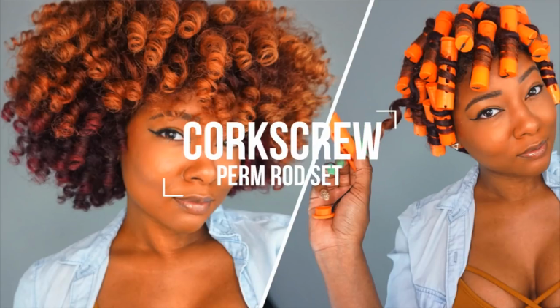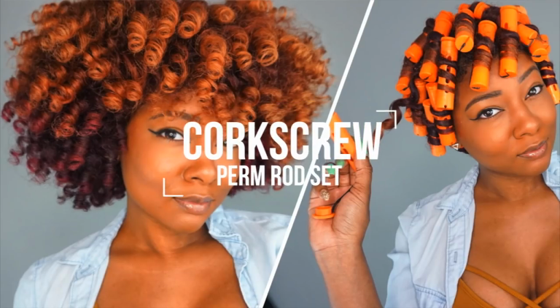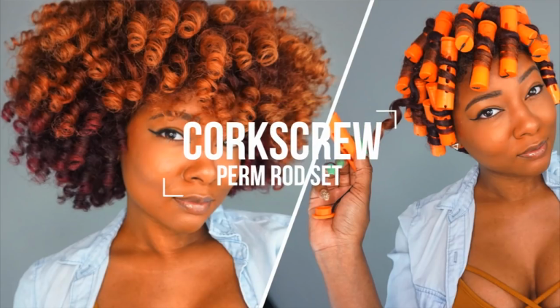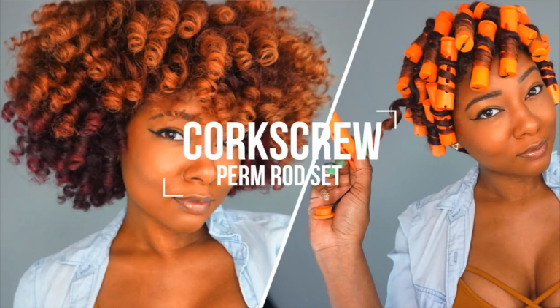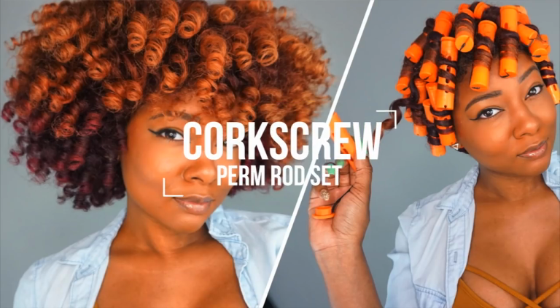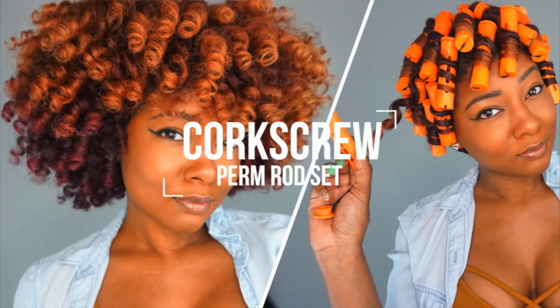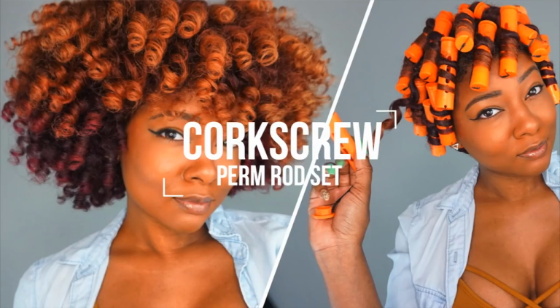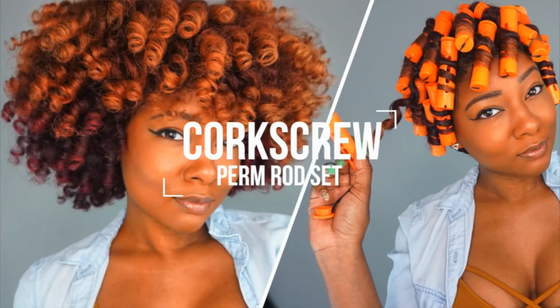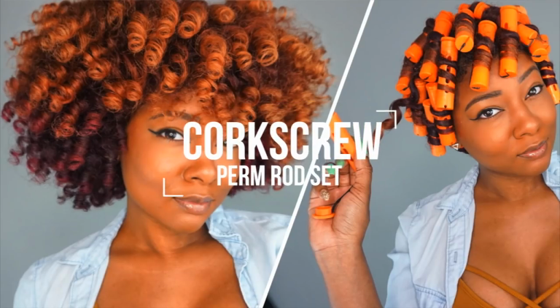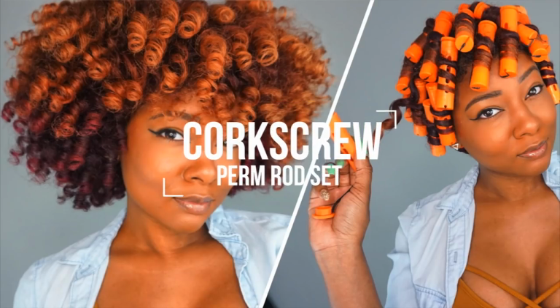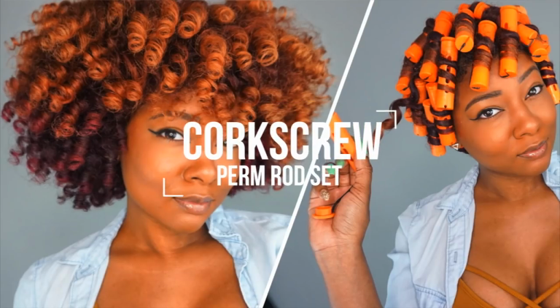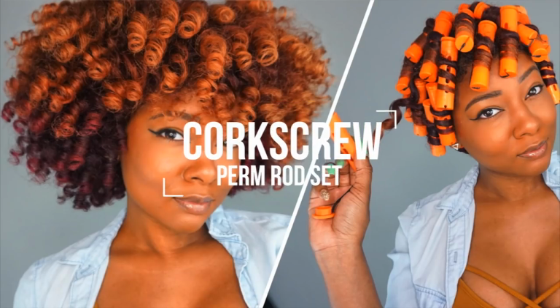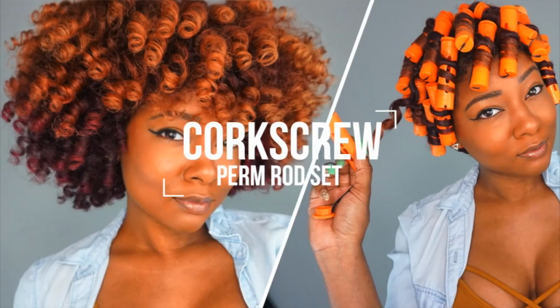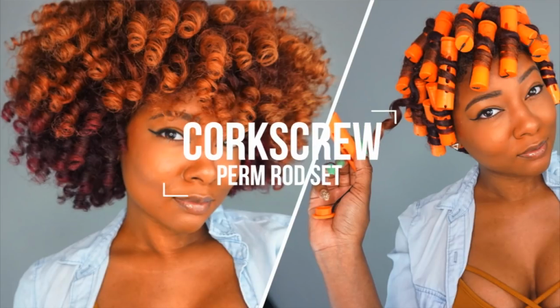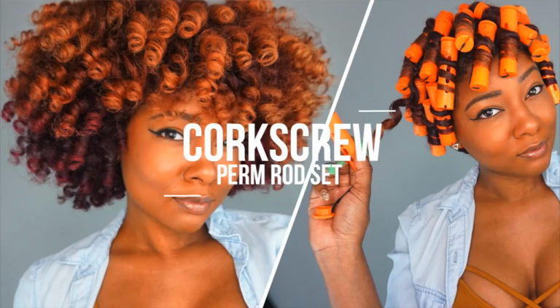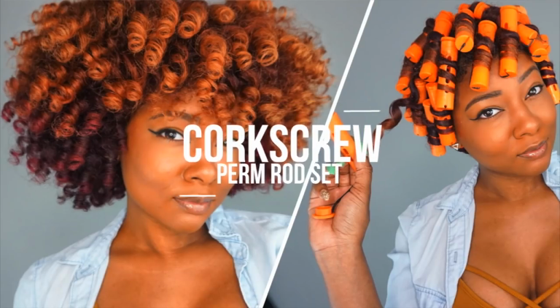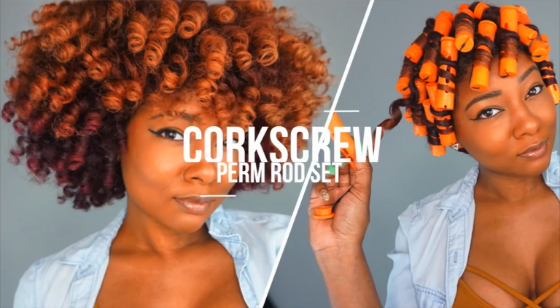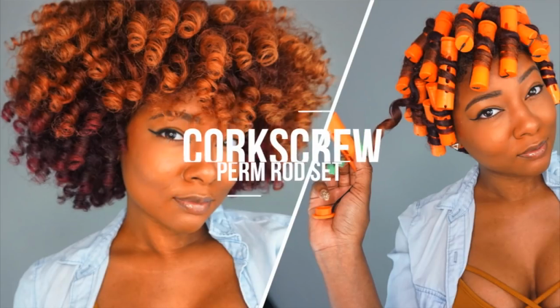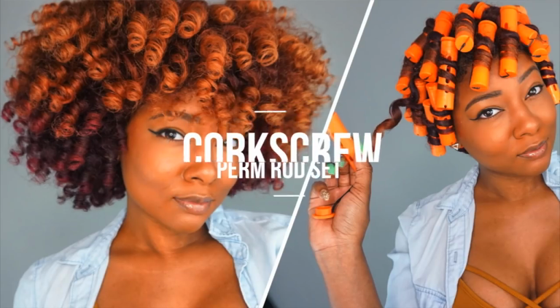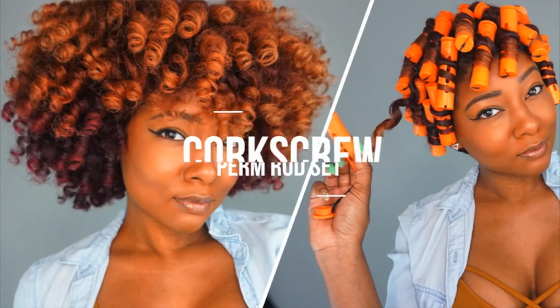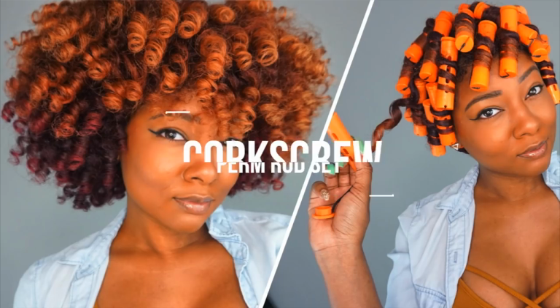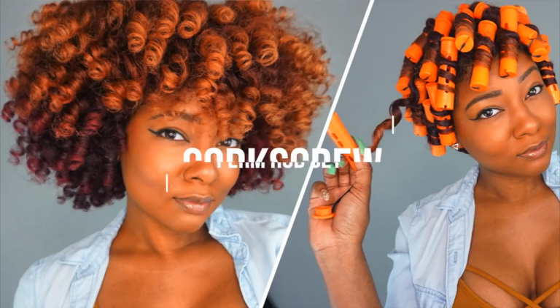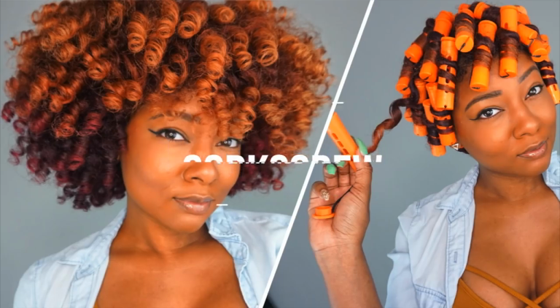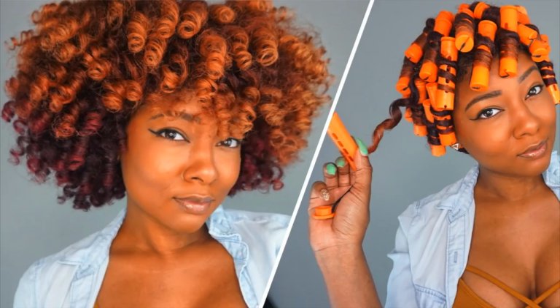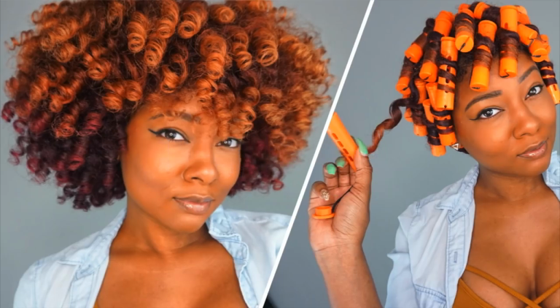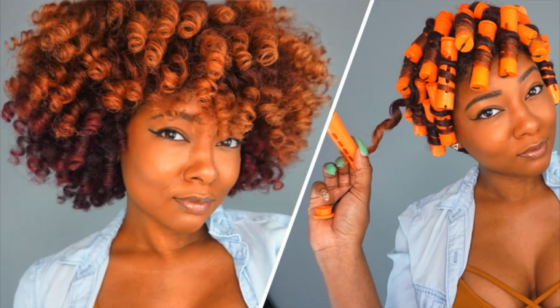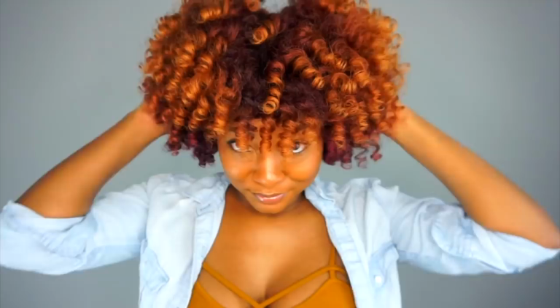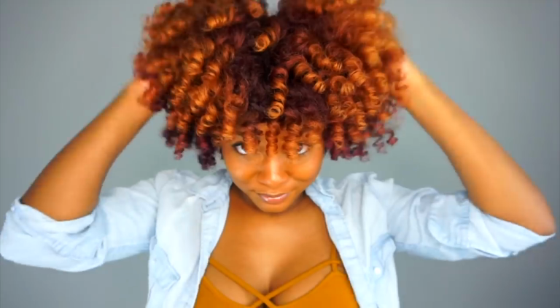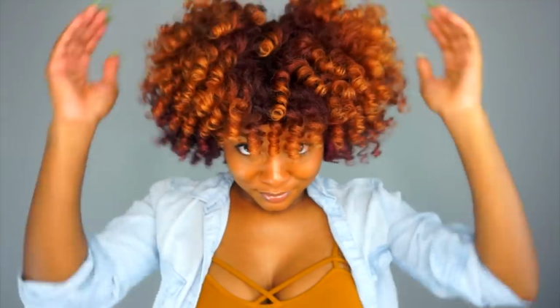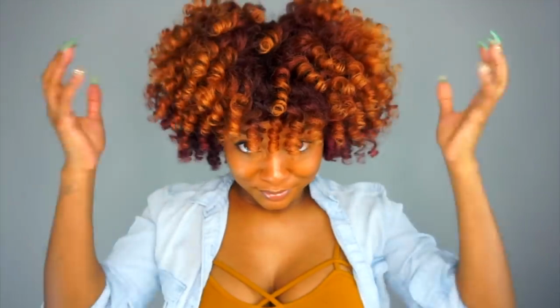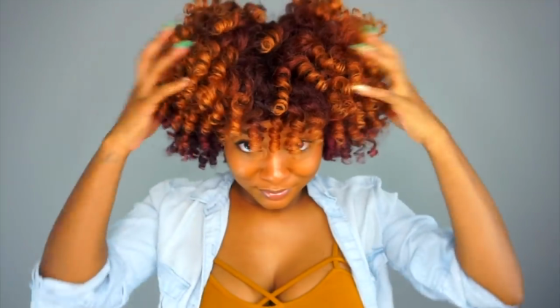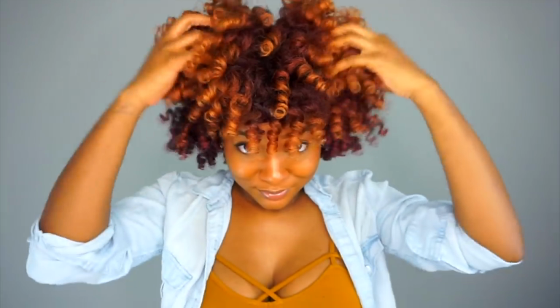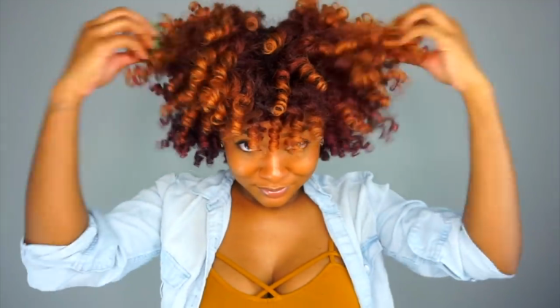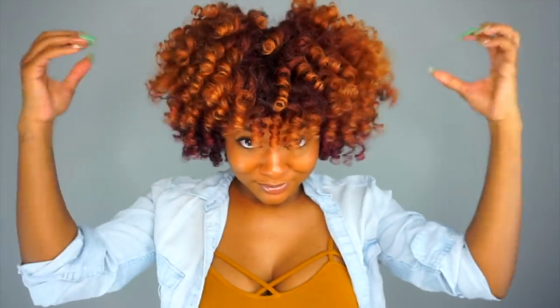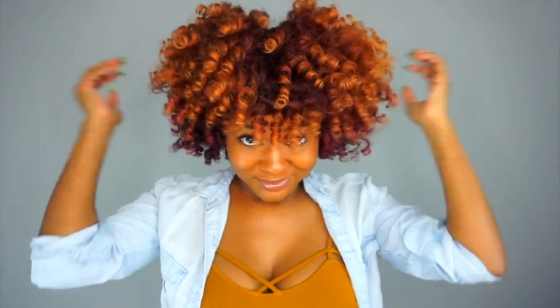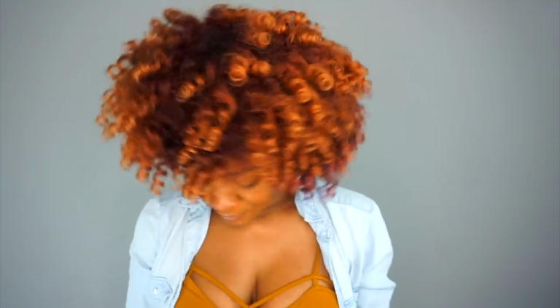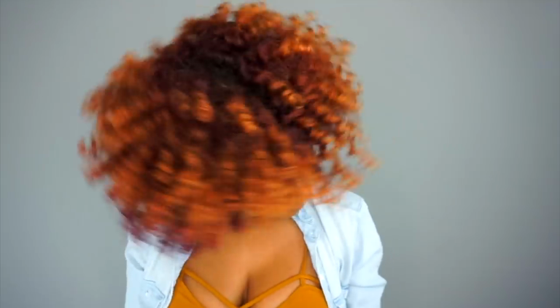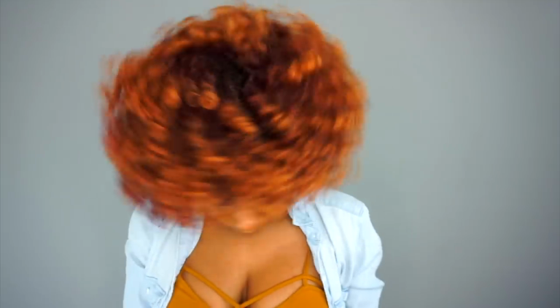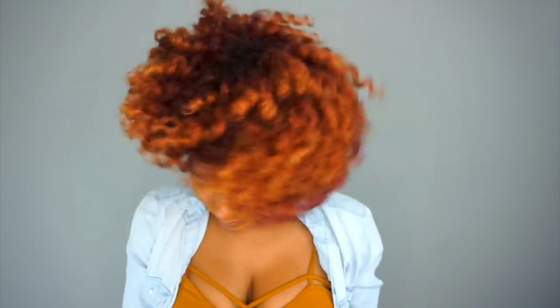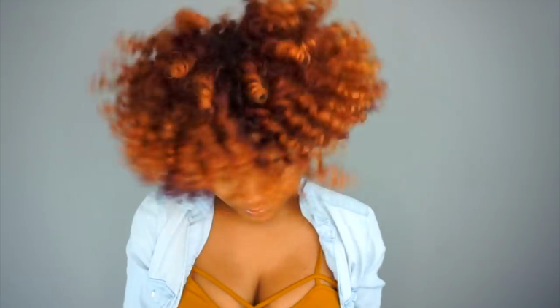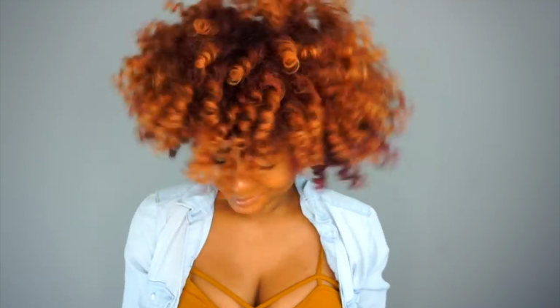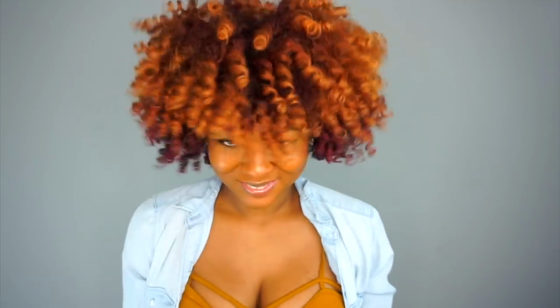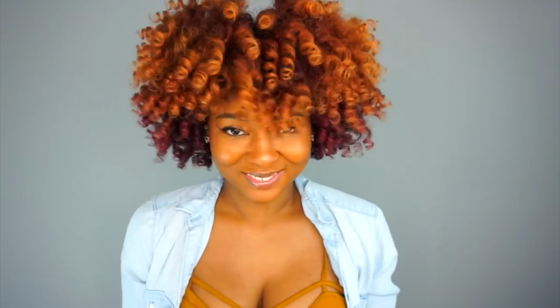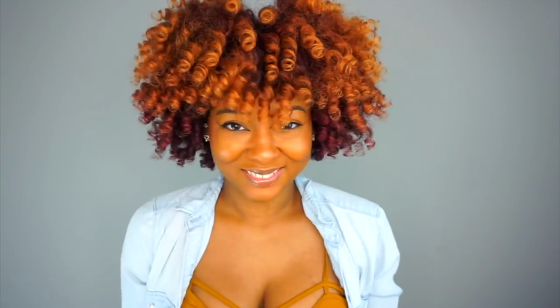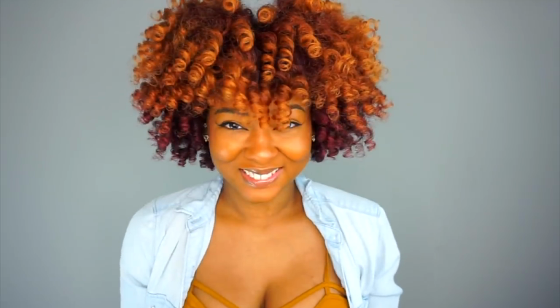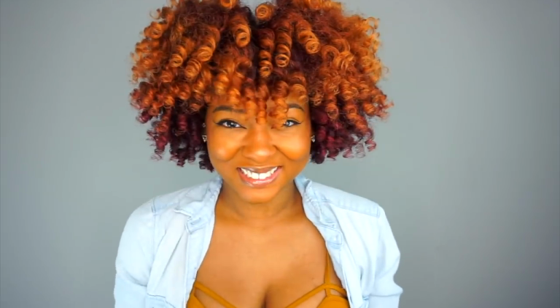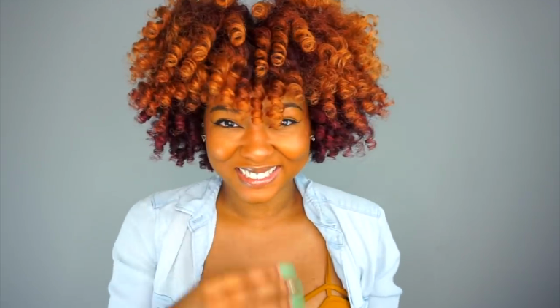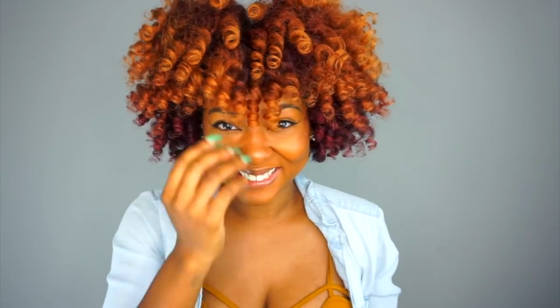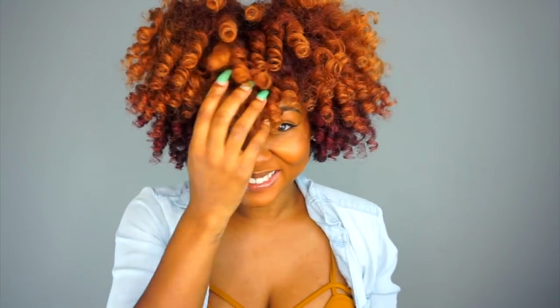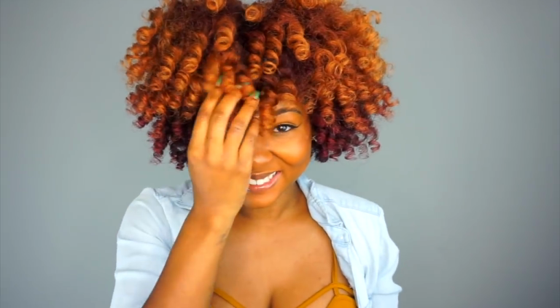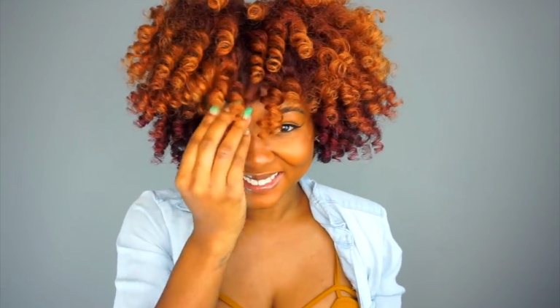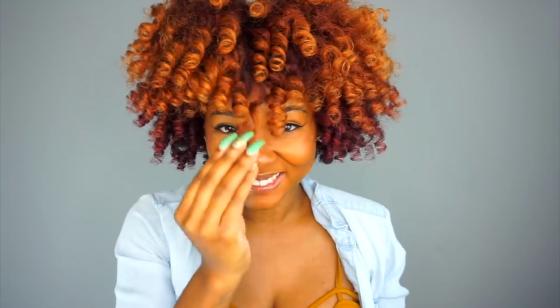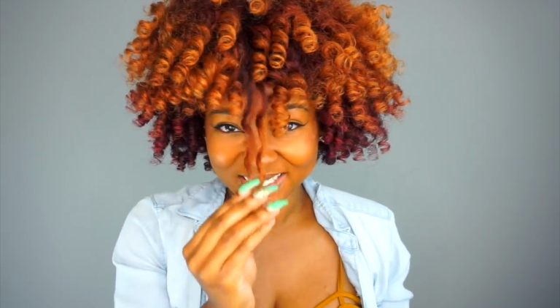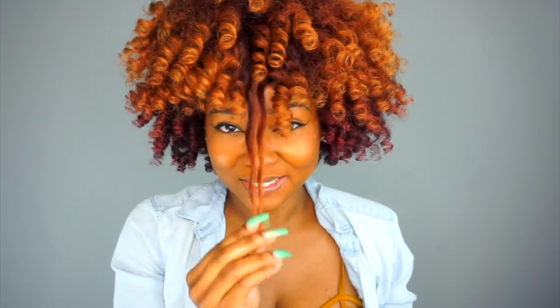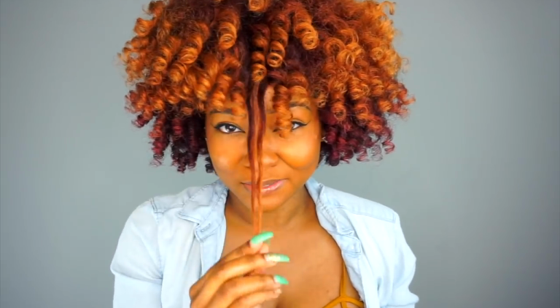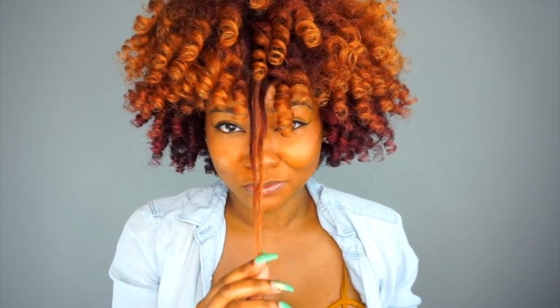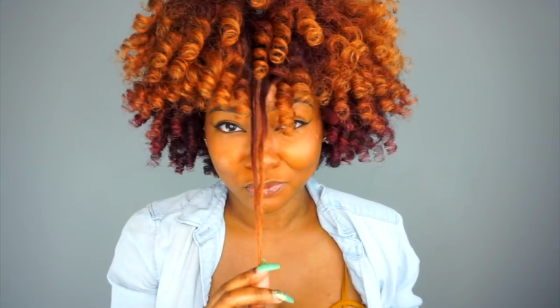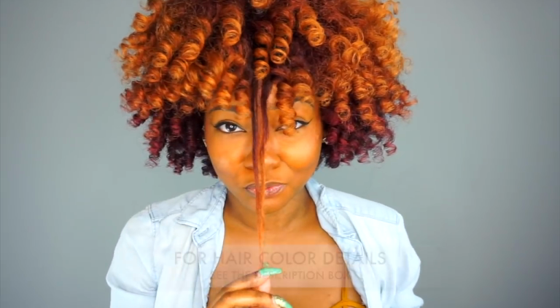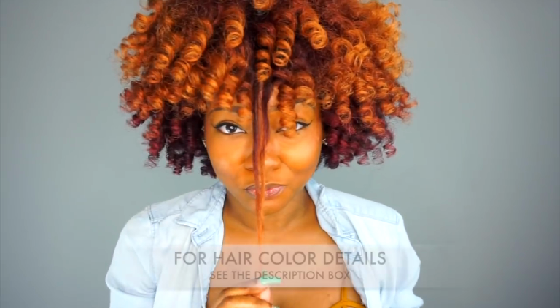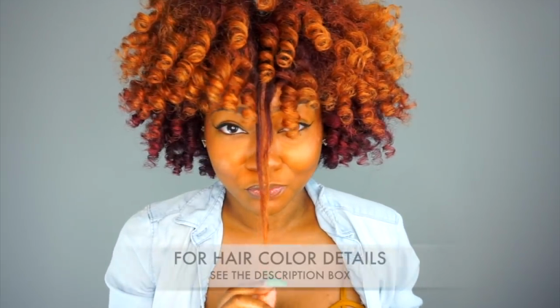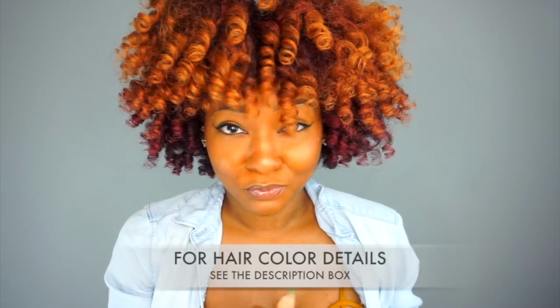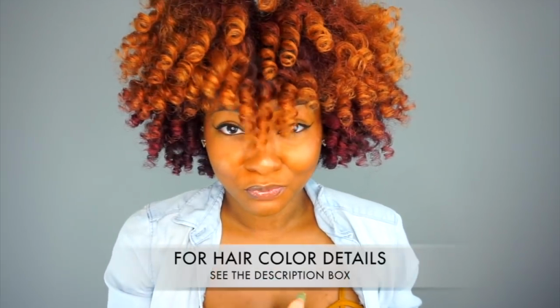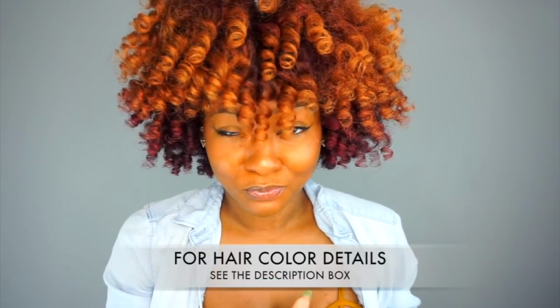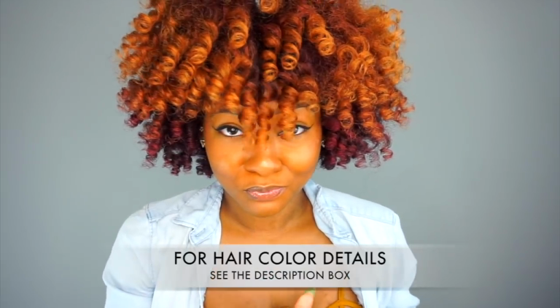Hey y'all! Today I'm going to be showing you another way to do perma-rod sets for a bouncy corkscrew curl instead of a spiral.